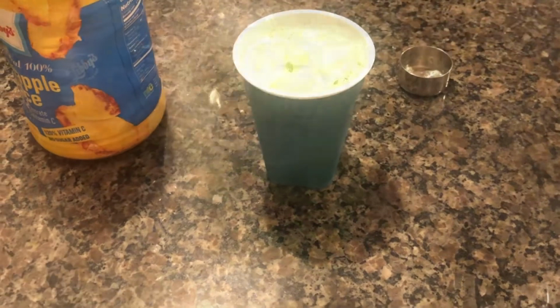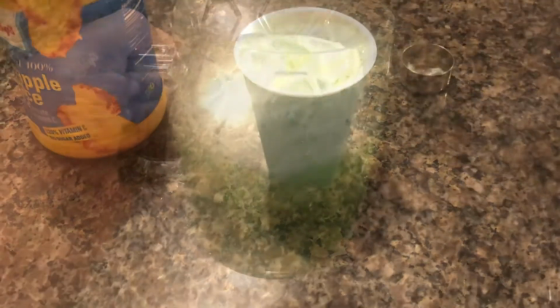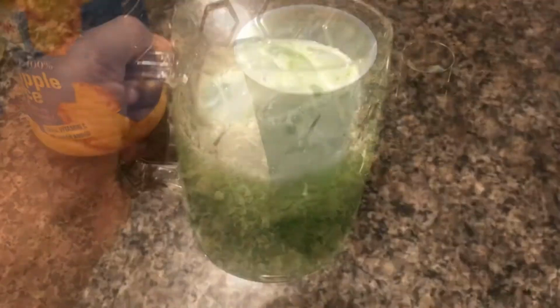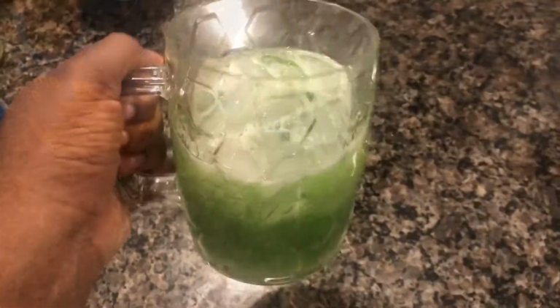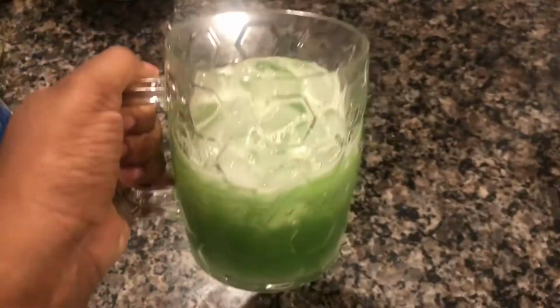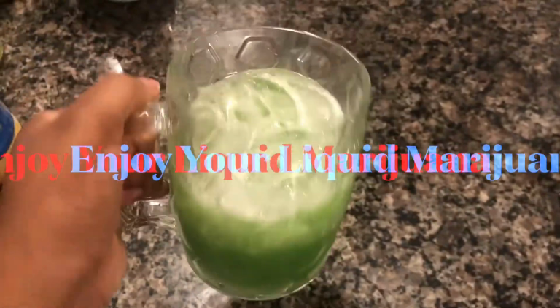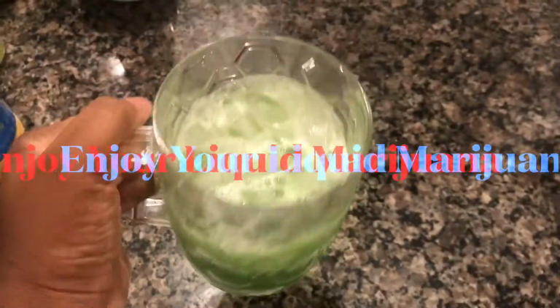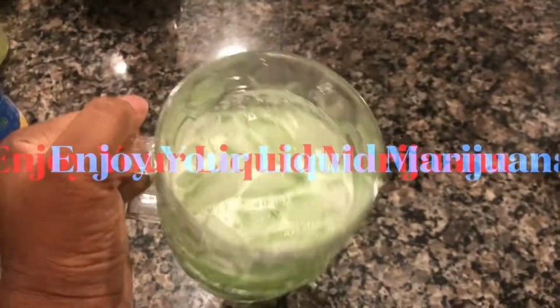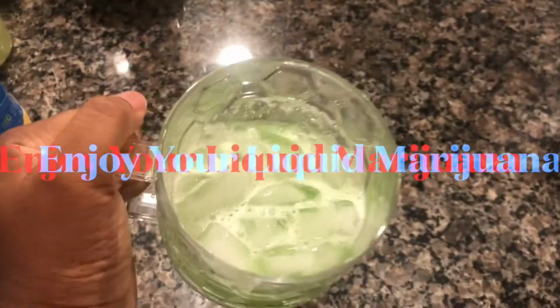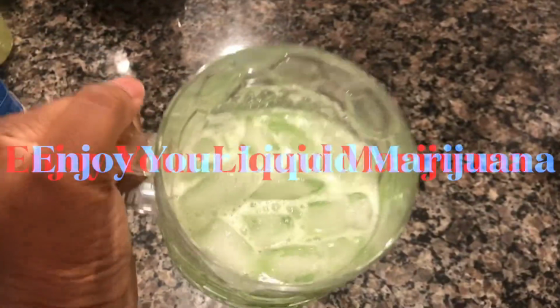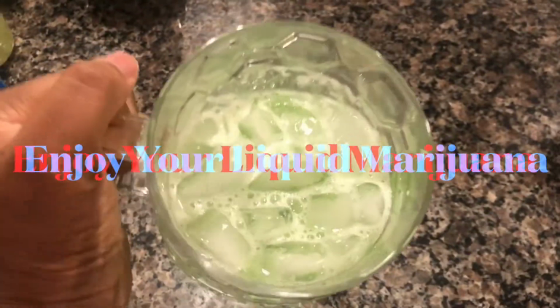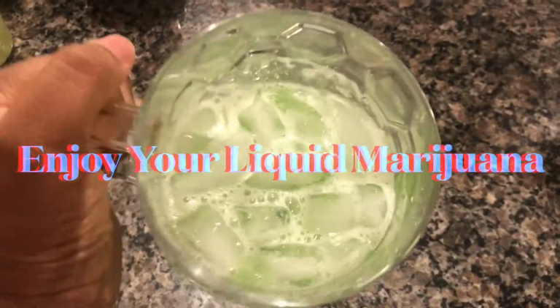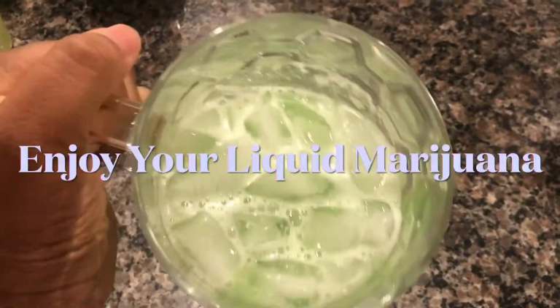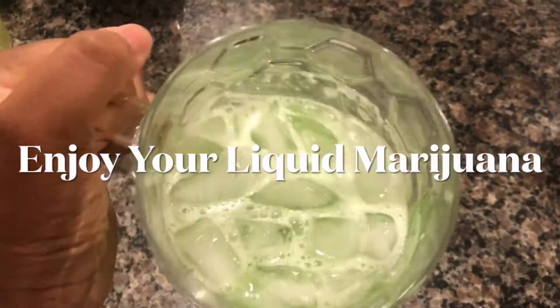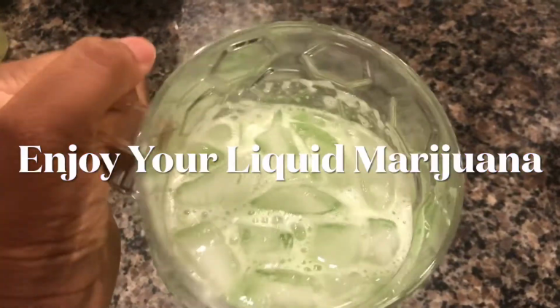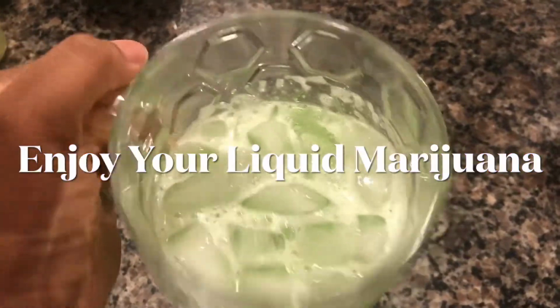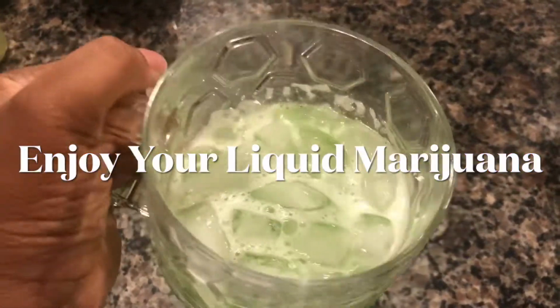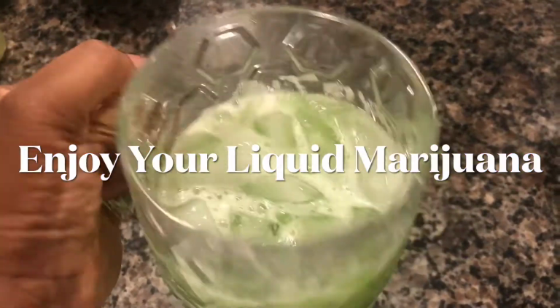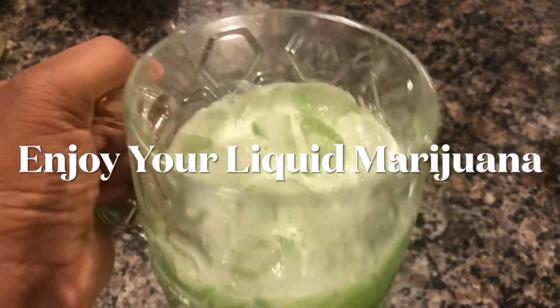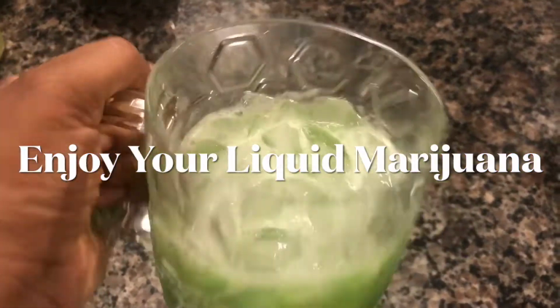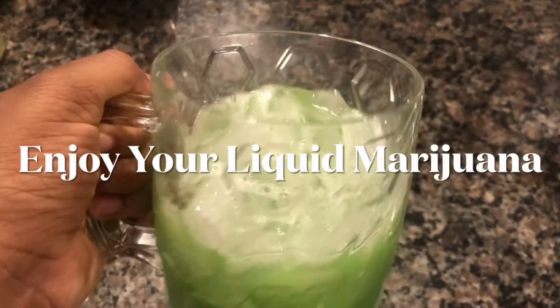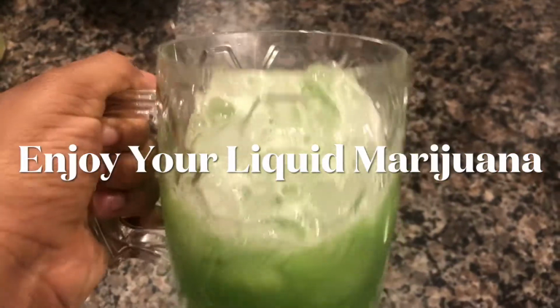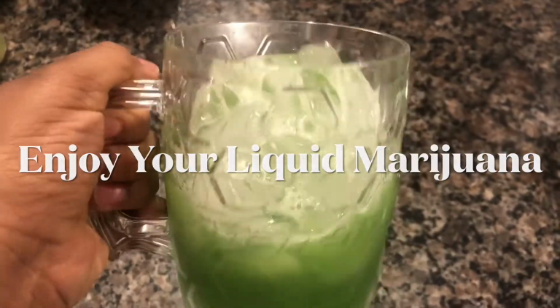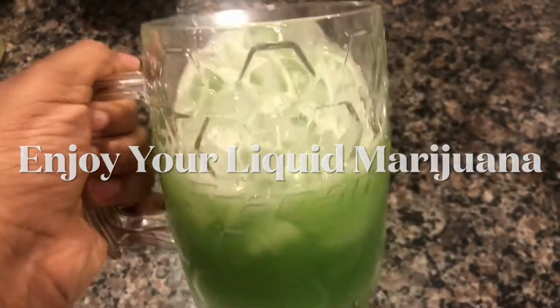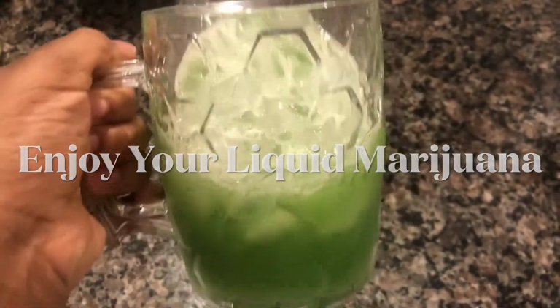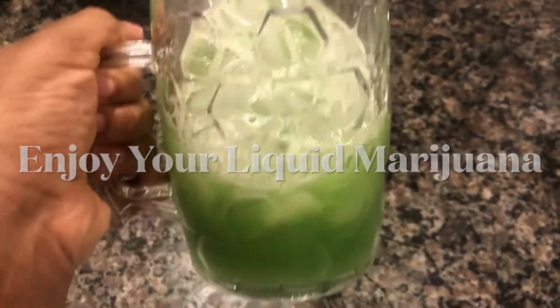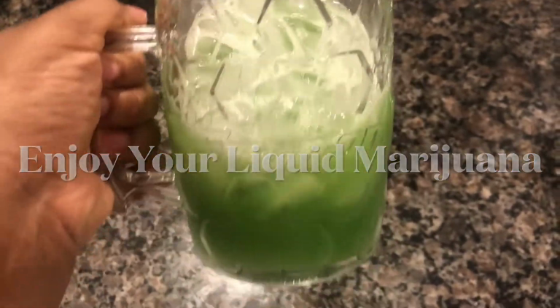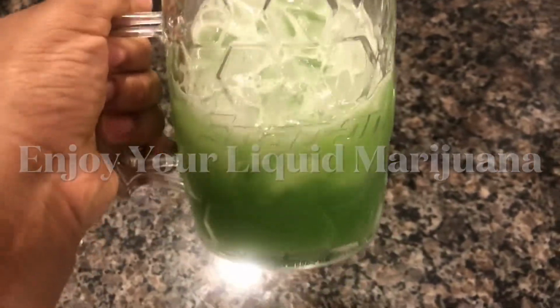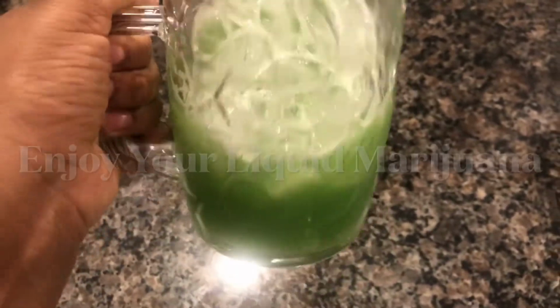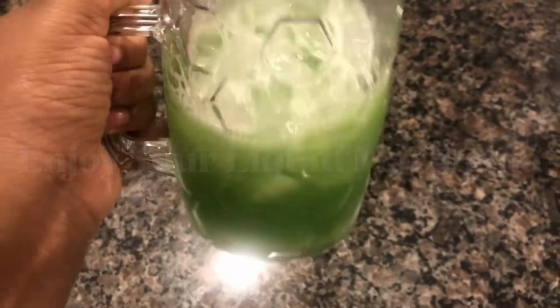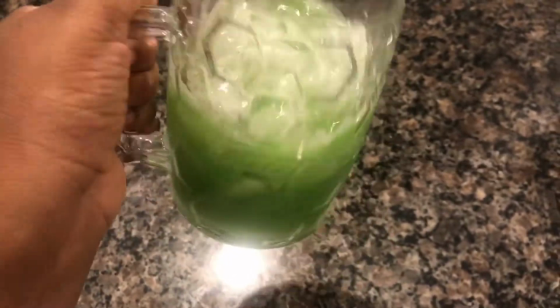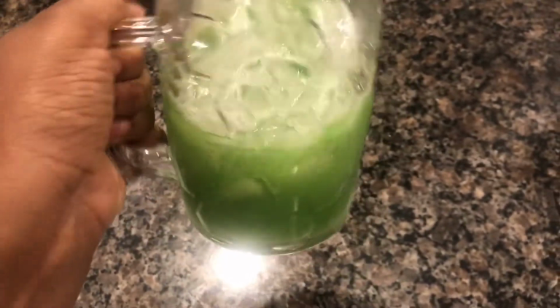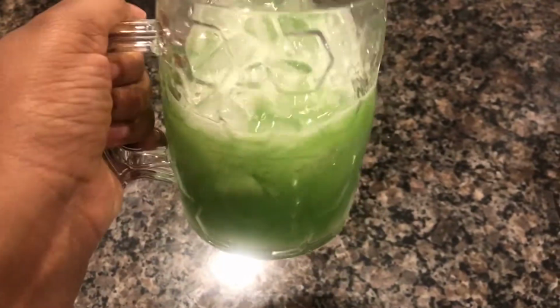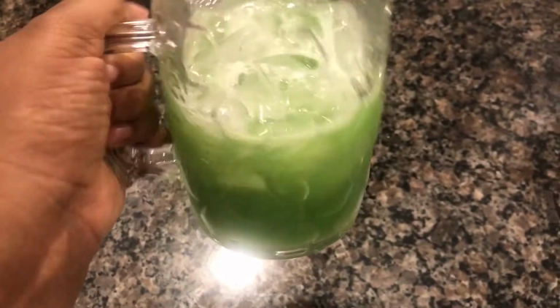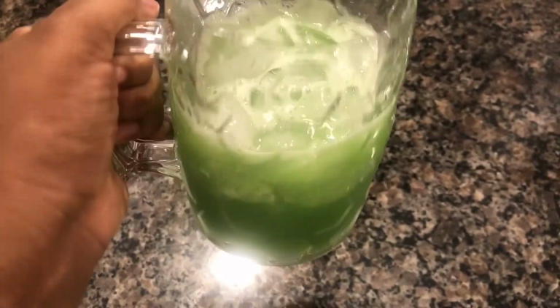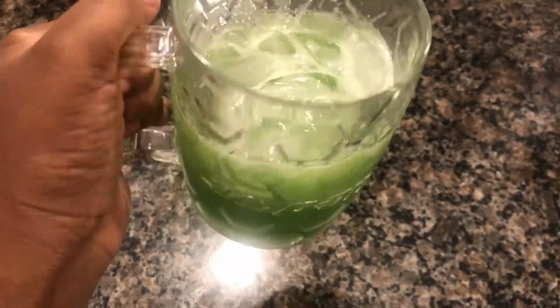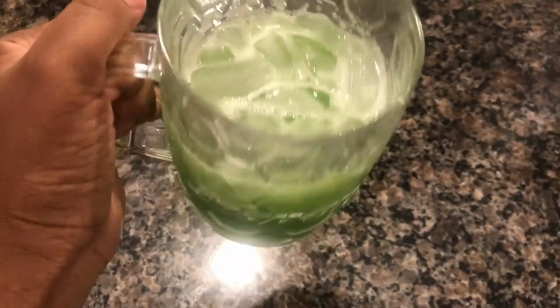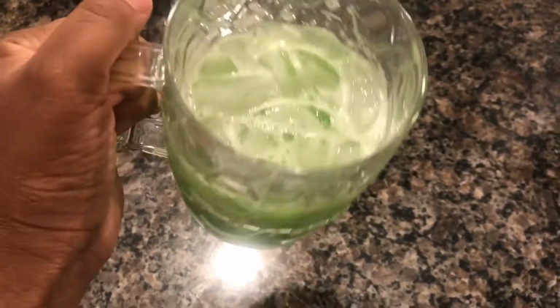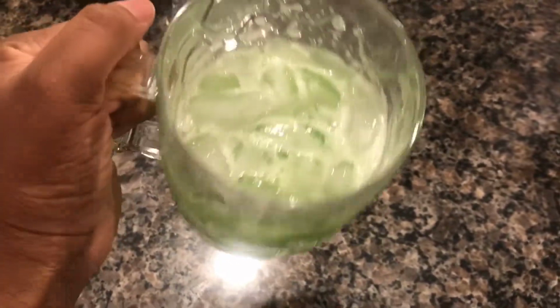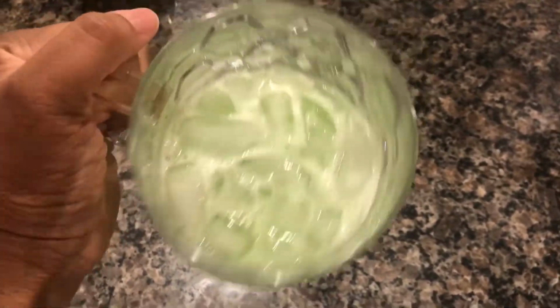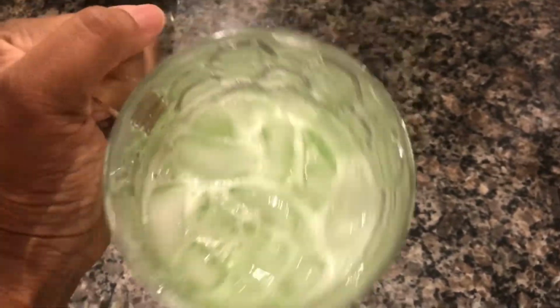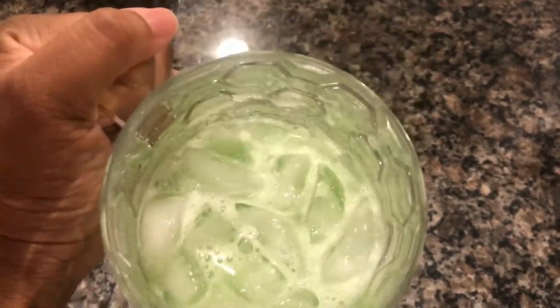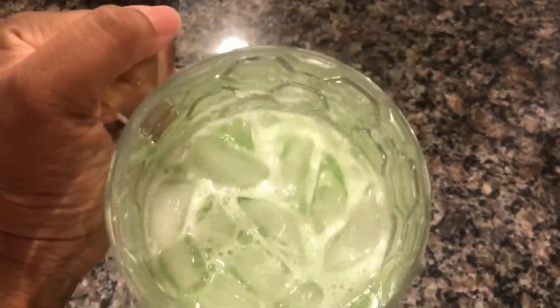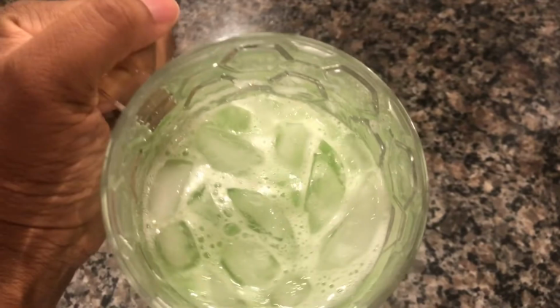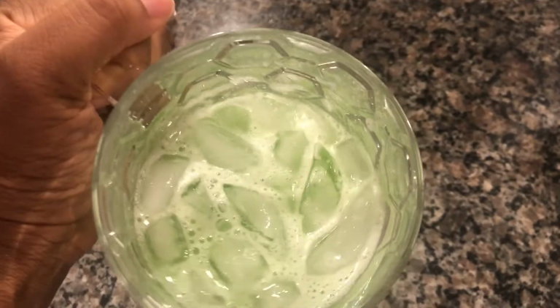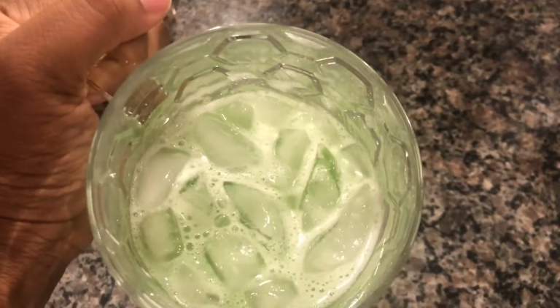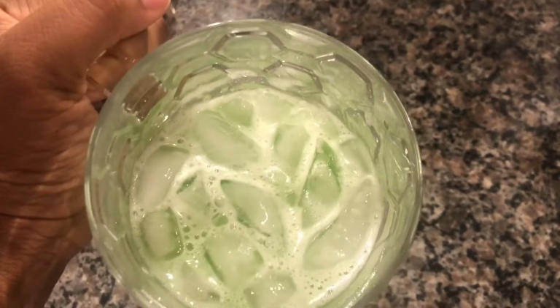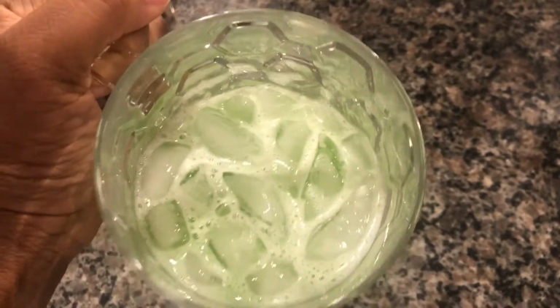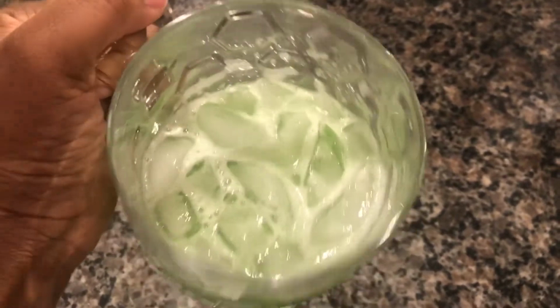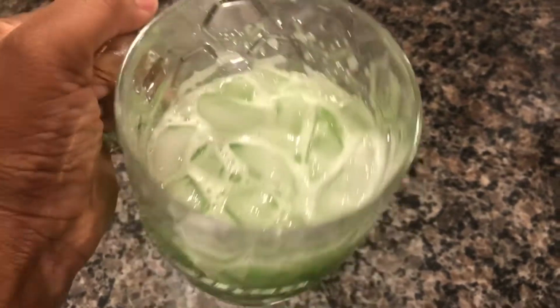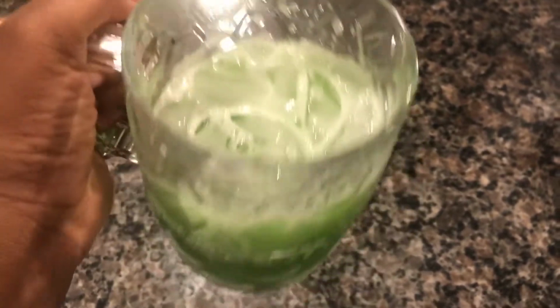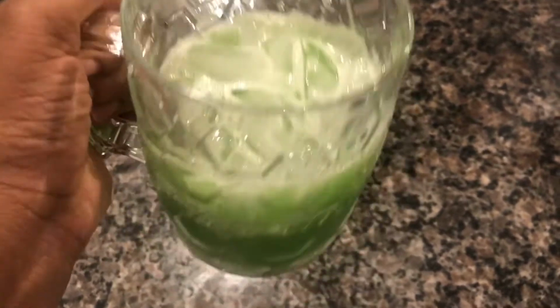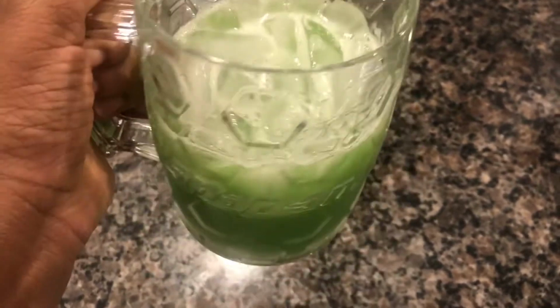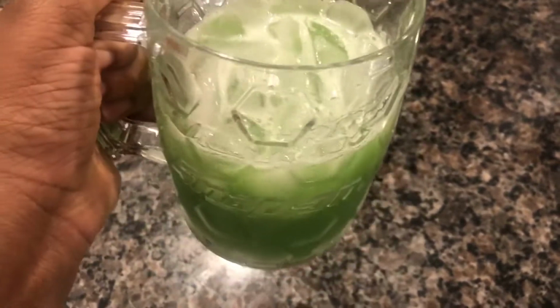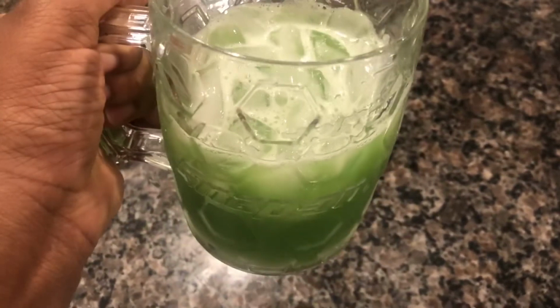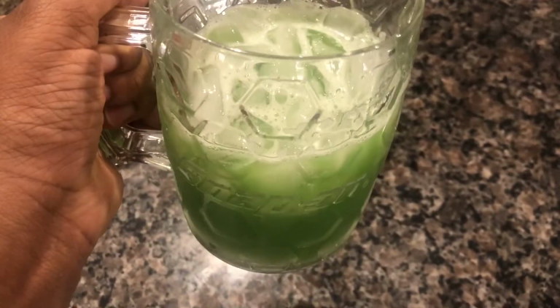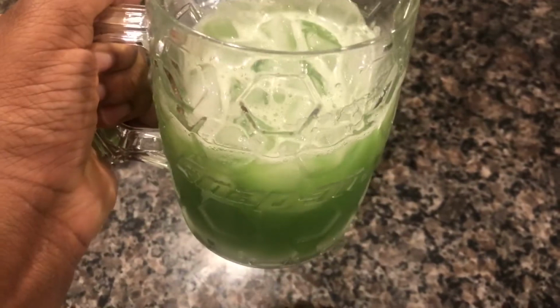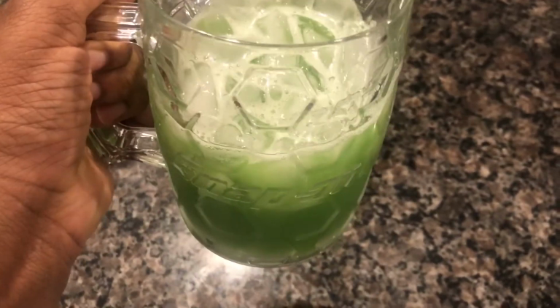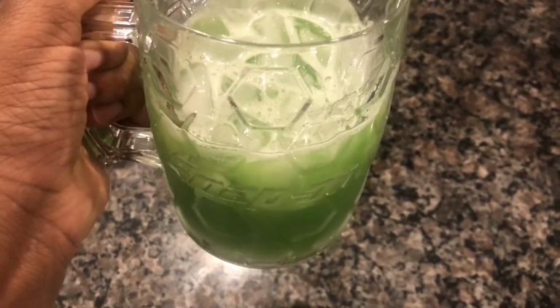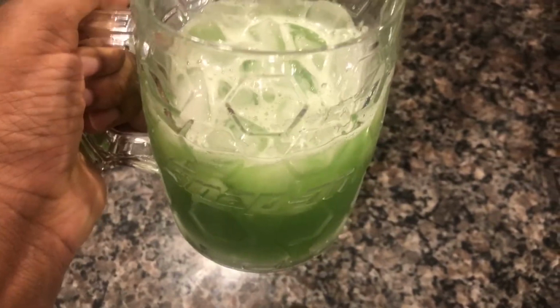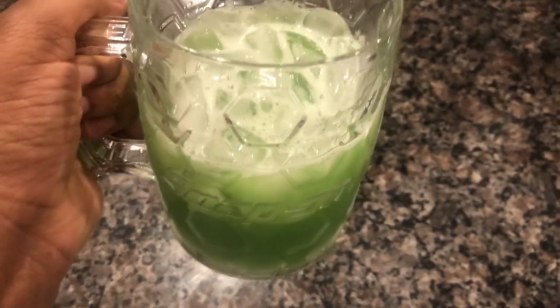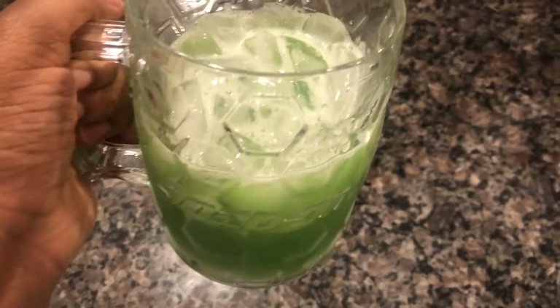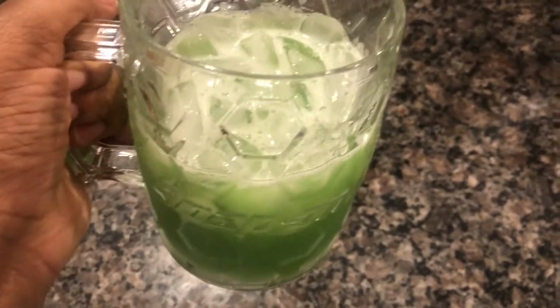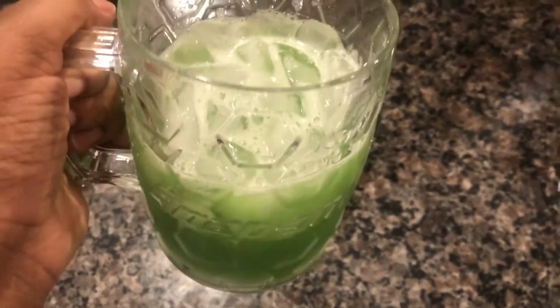And here's the end result. This drink is really good. If you have ever tried it before, let me know in the comments how you liked it.